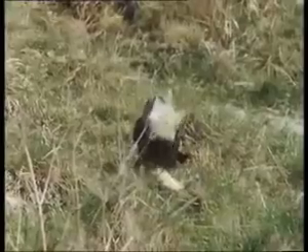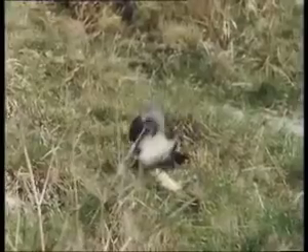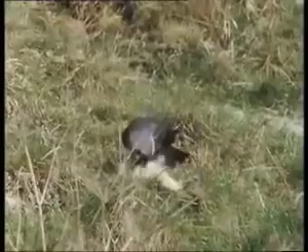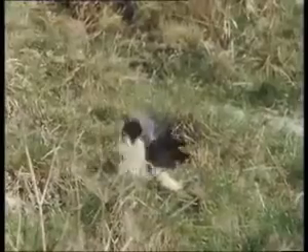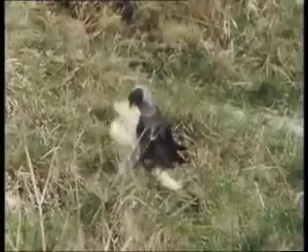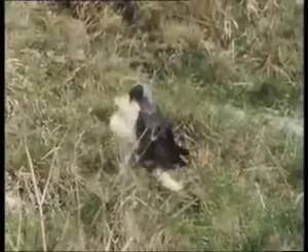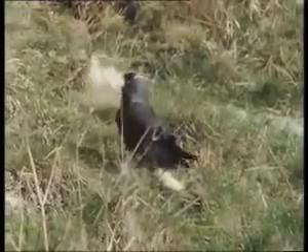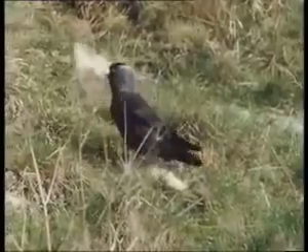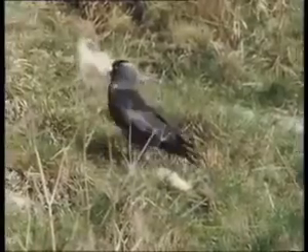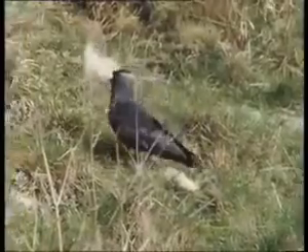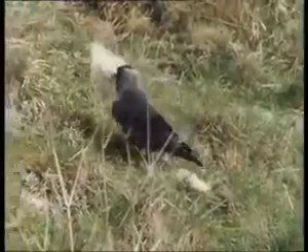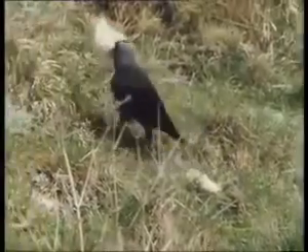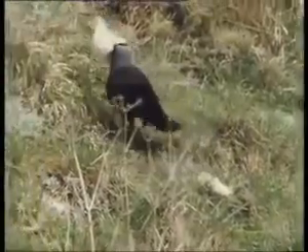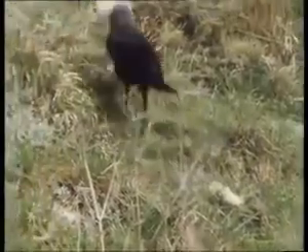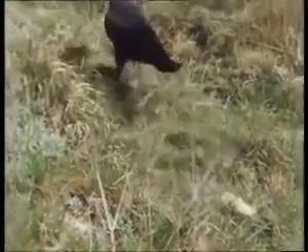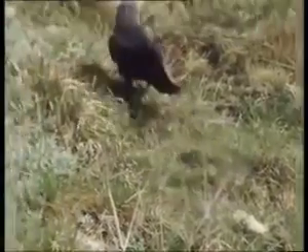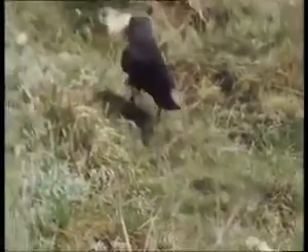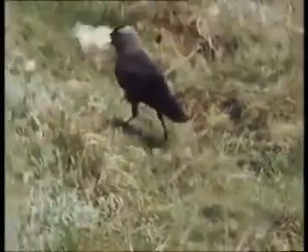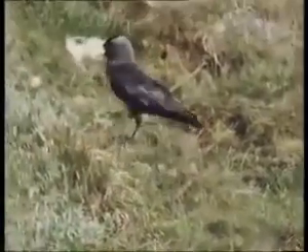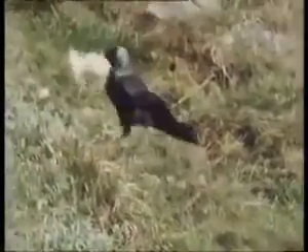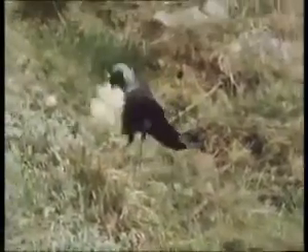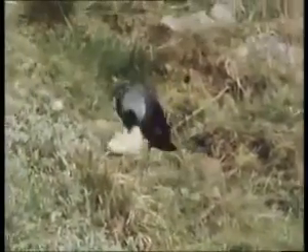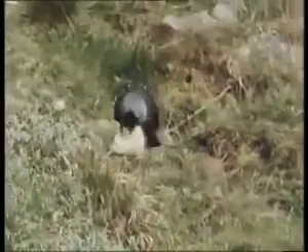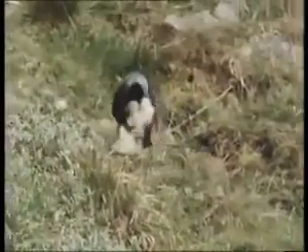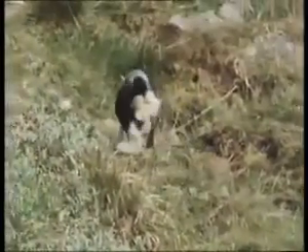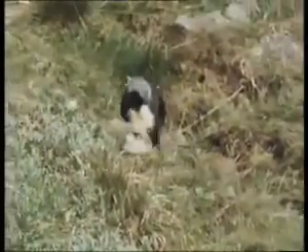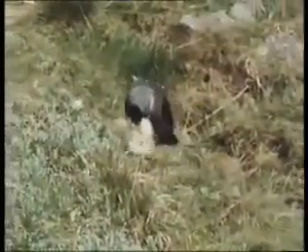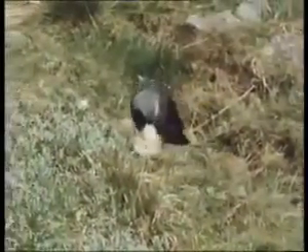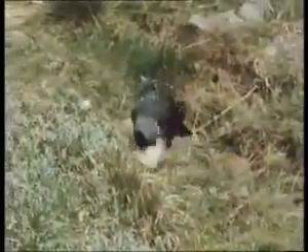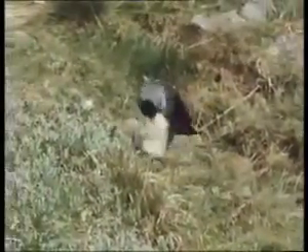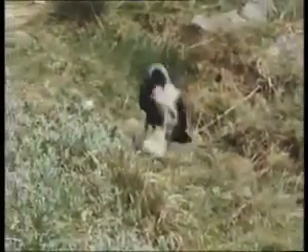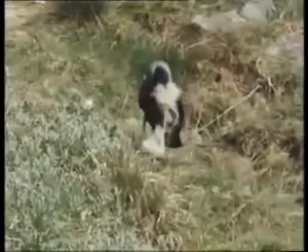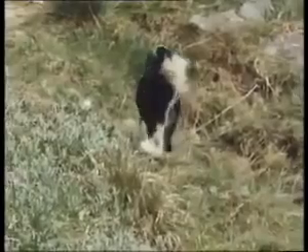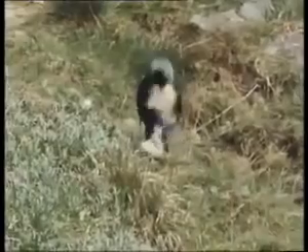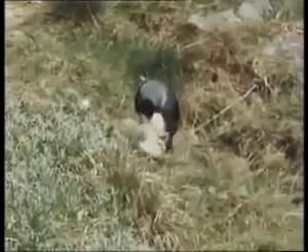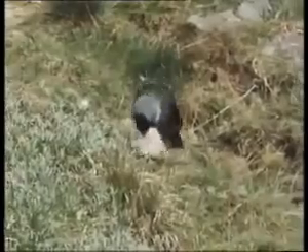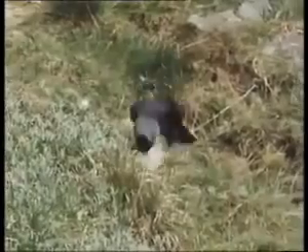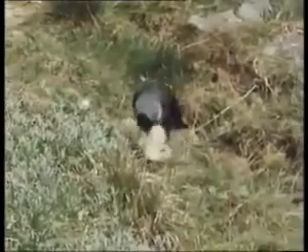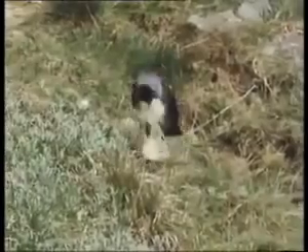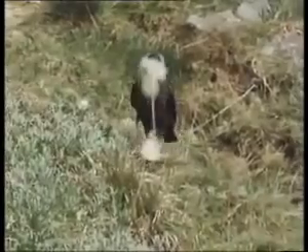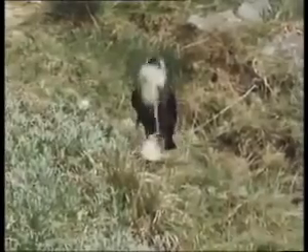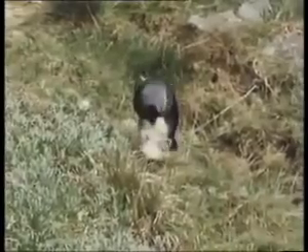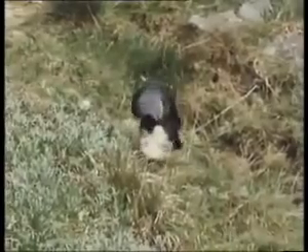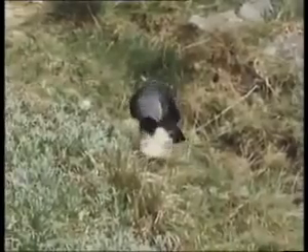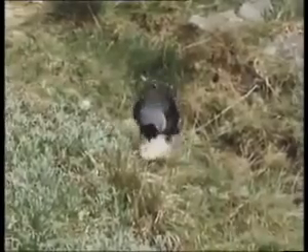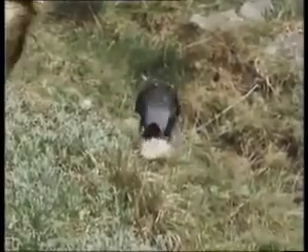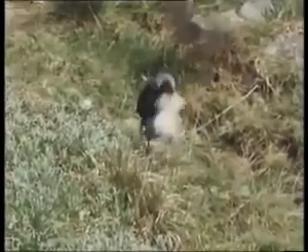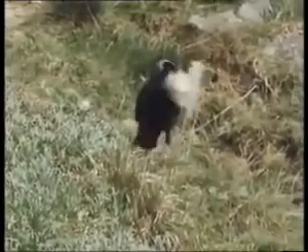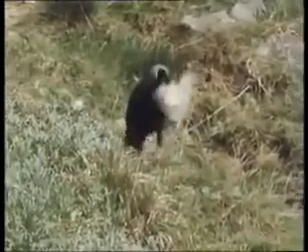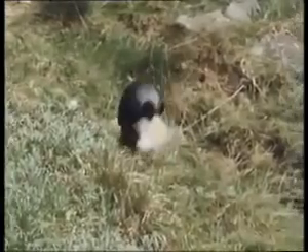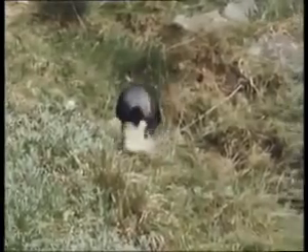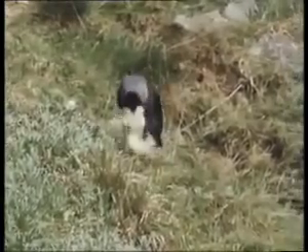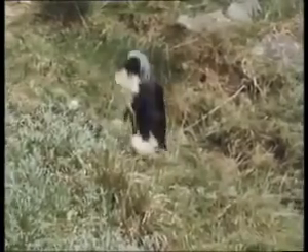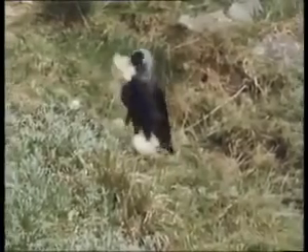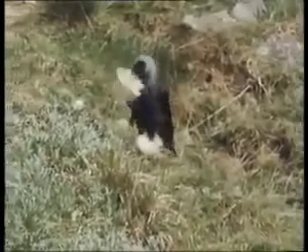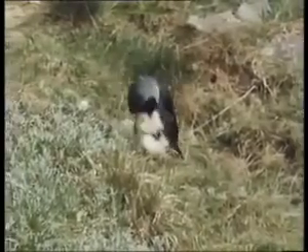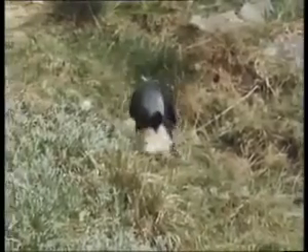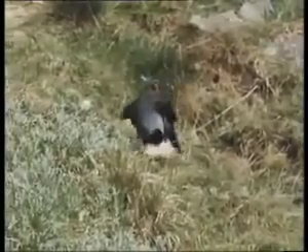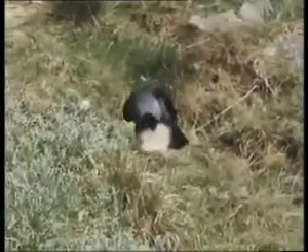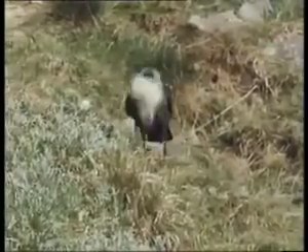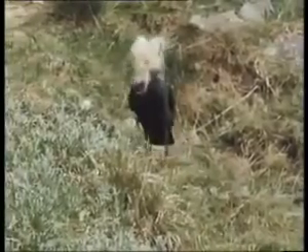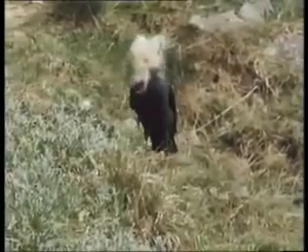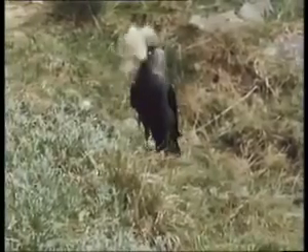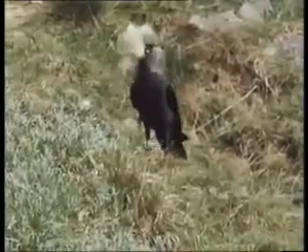Here's a magpie. He's stolen some filthy cotton wool from a local hospital. Dirty bird.